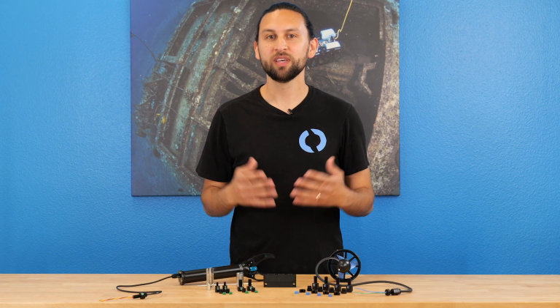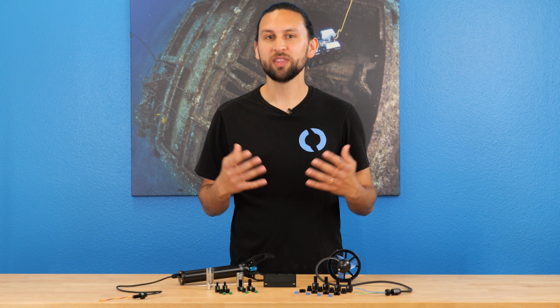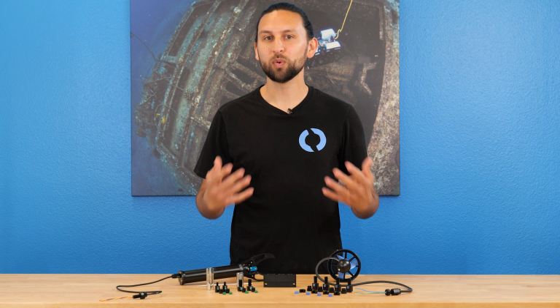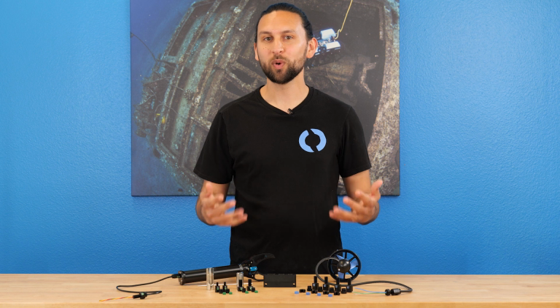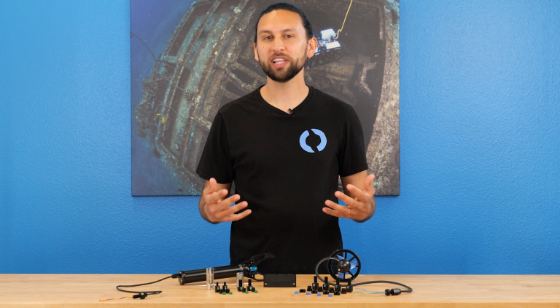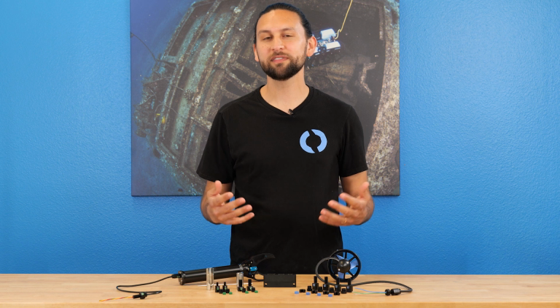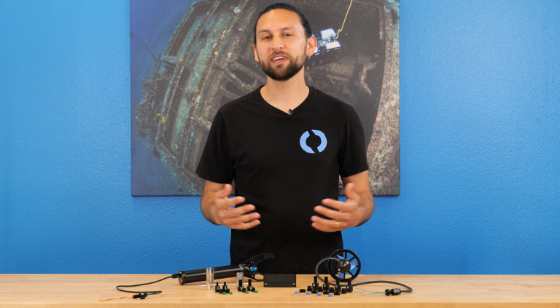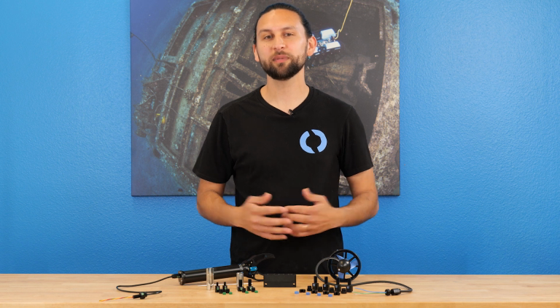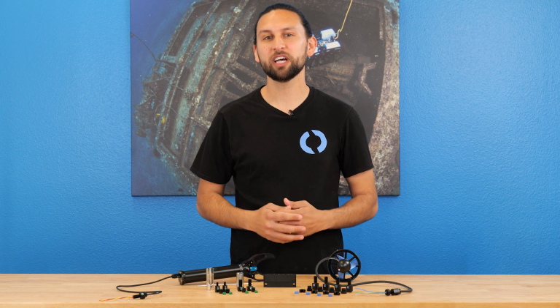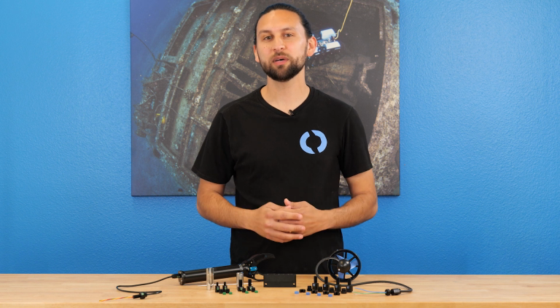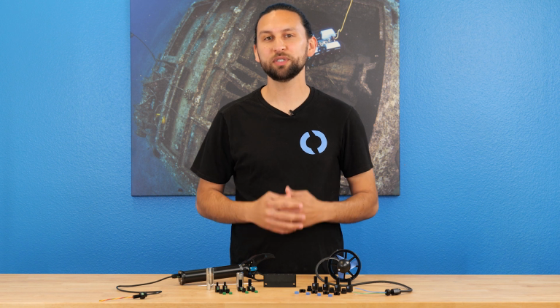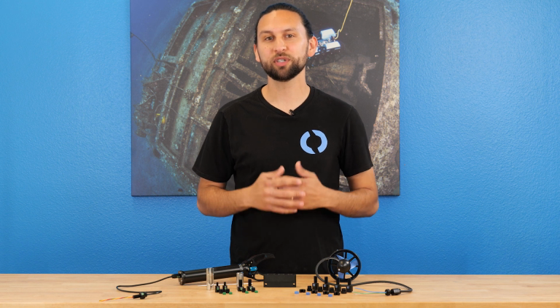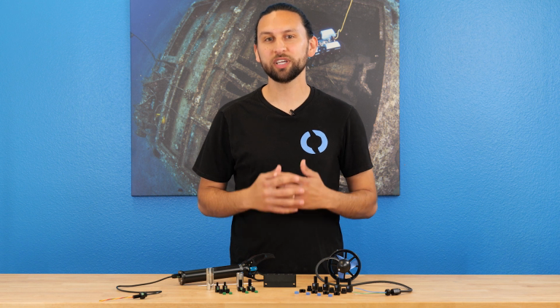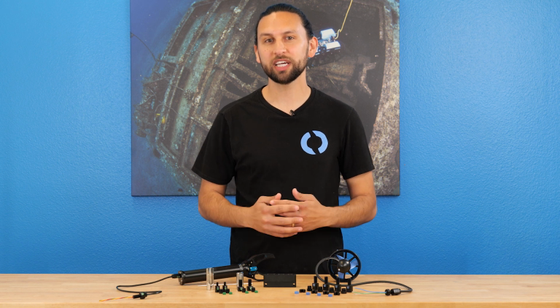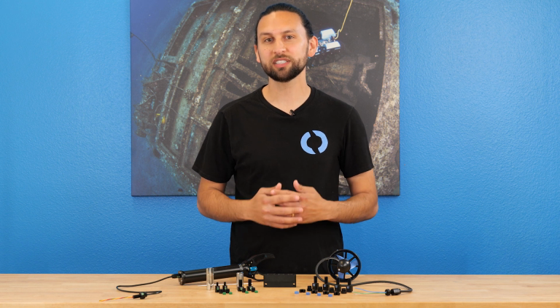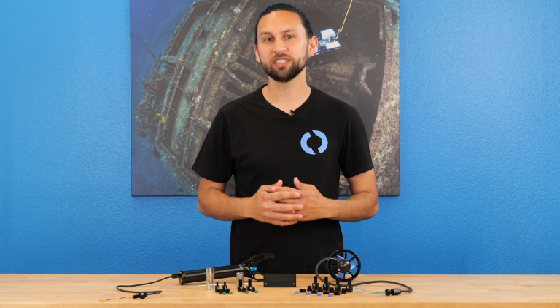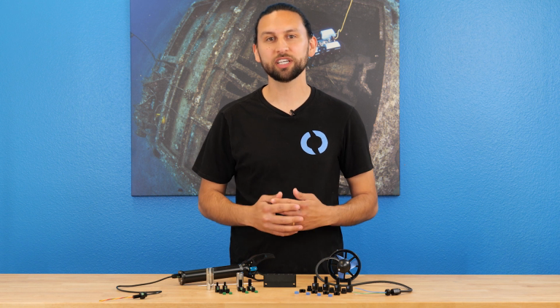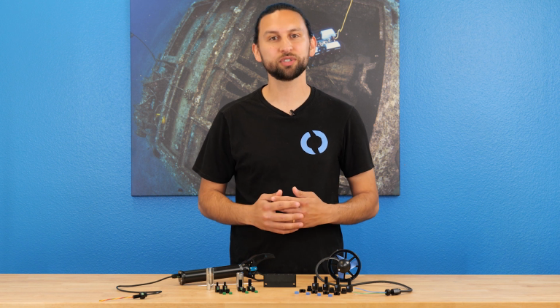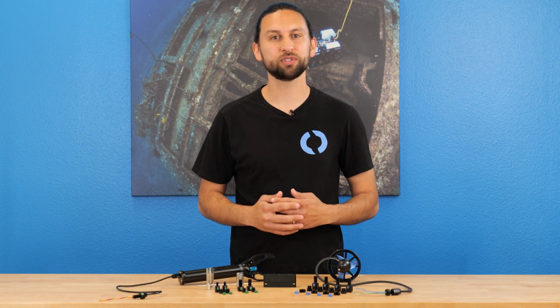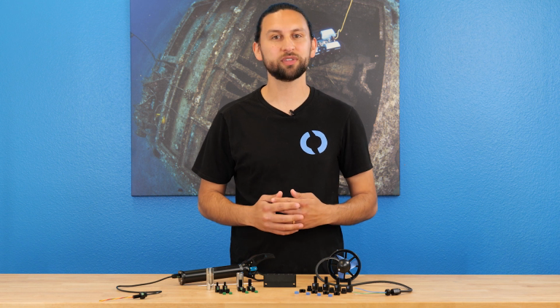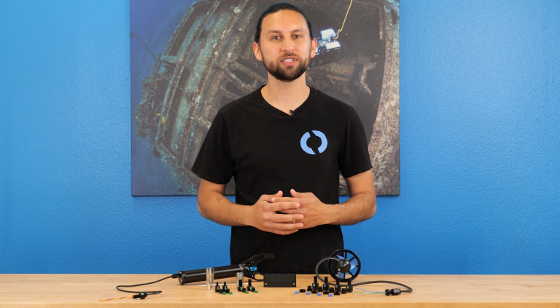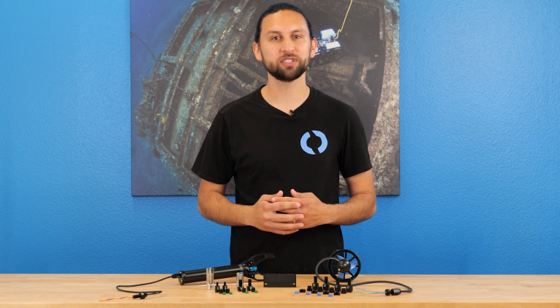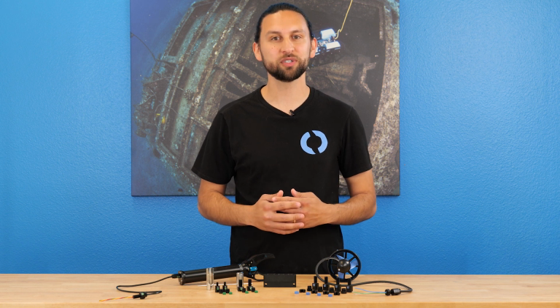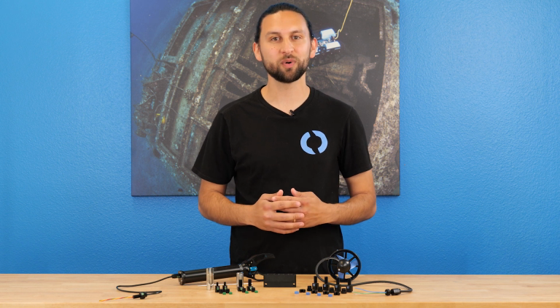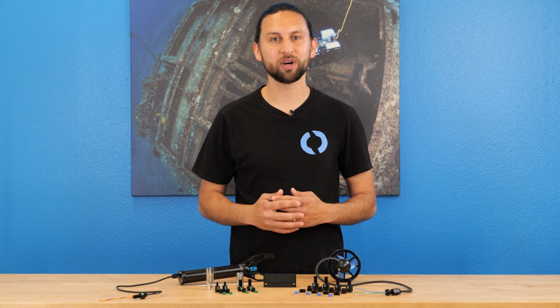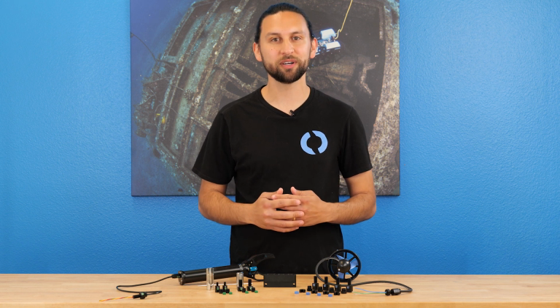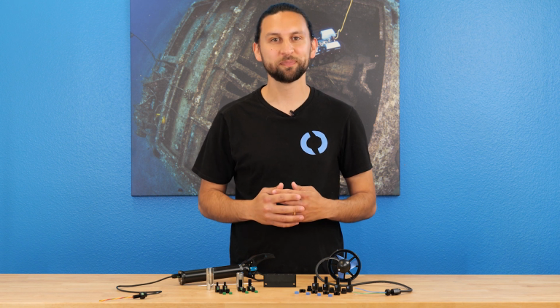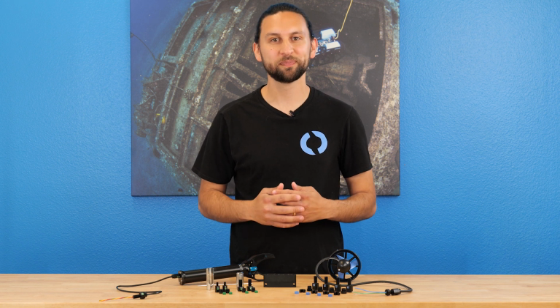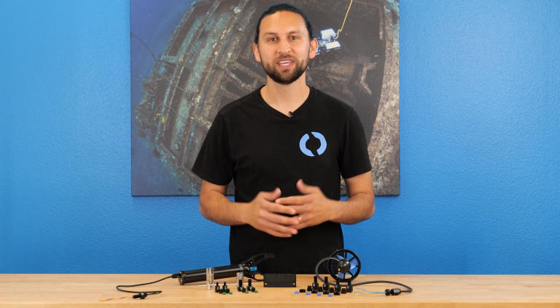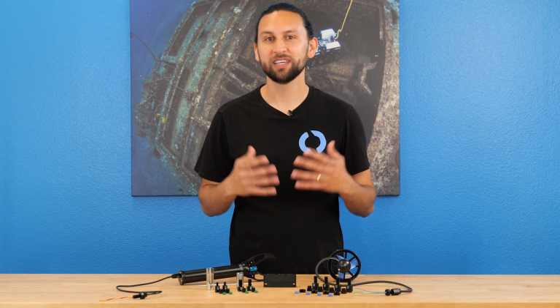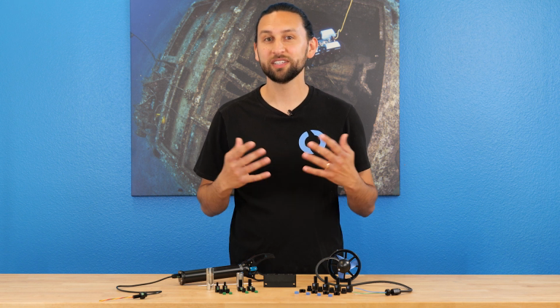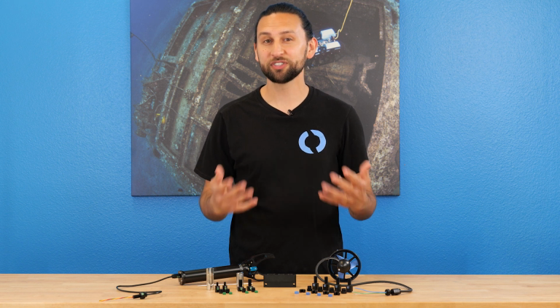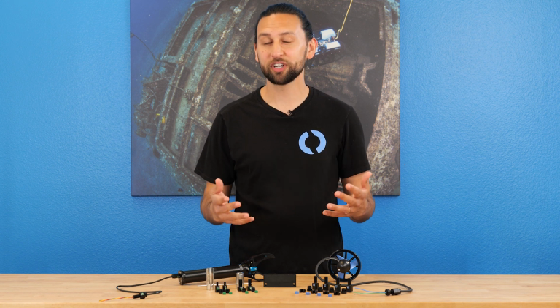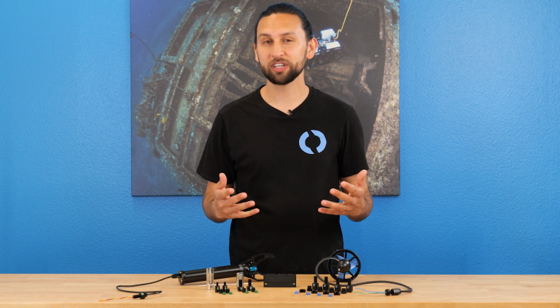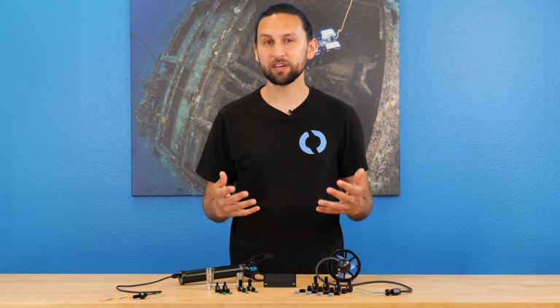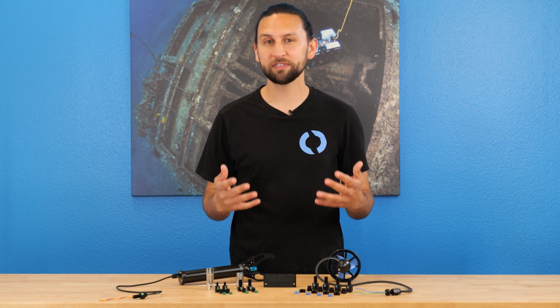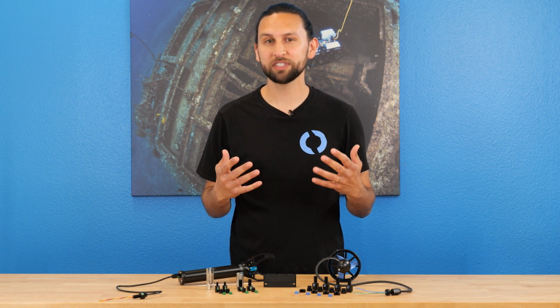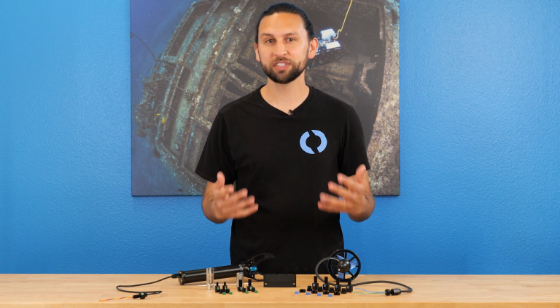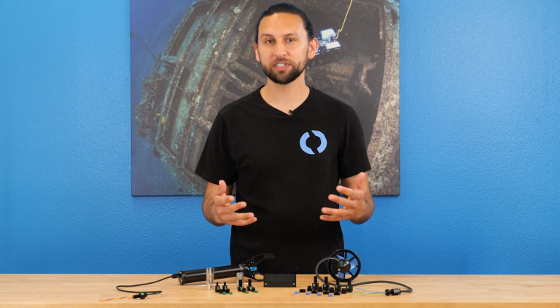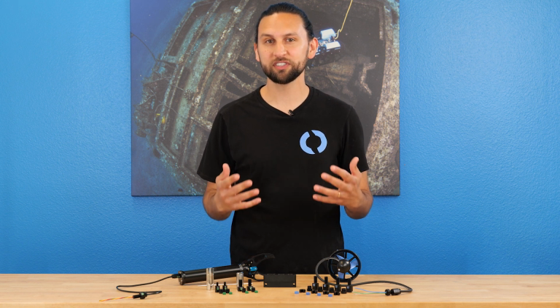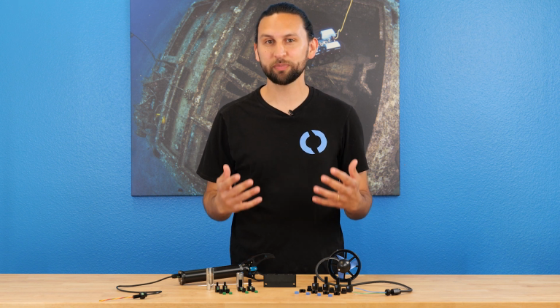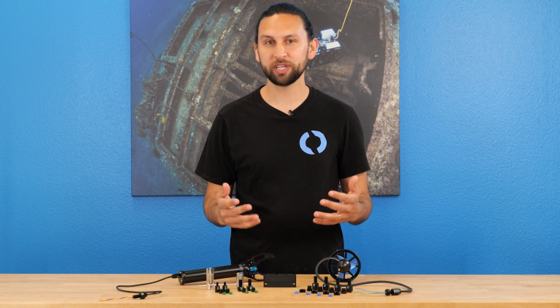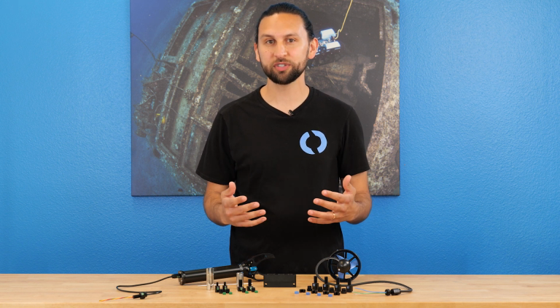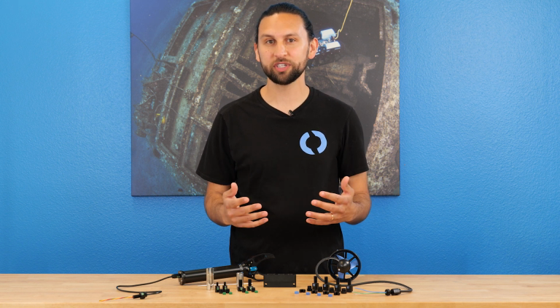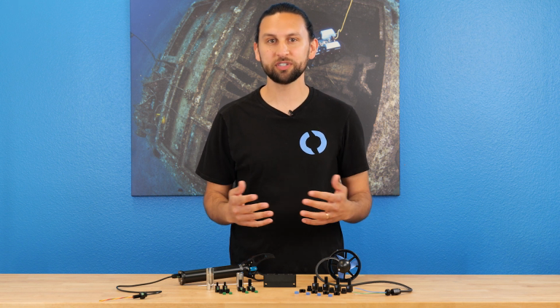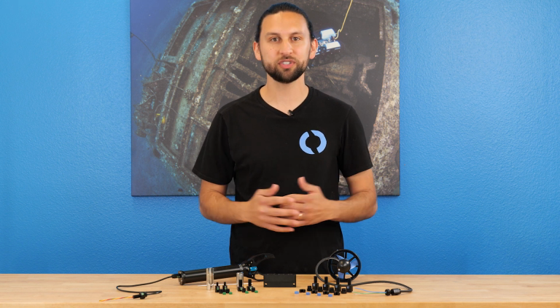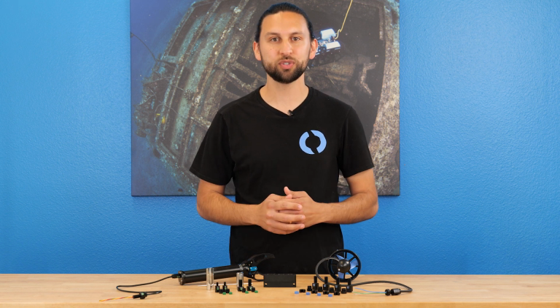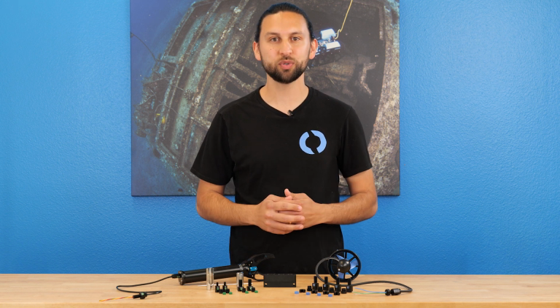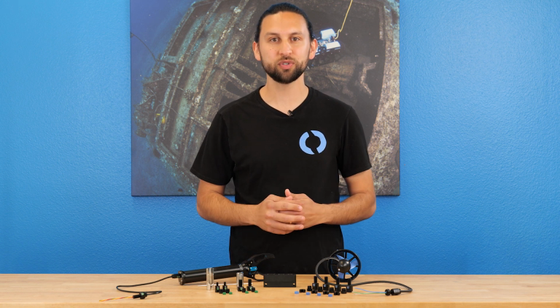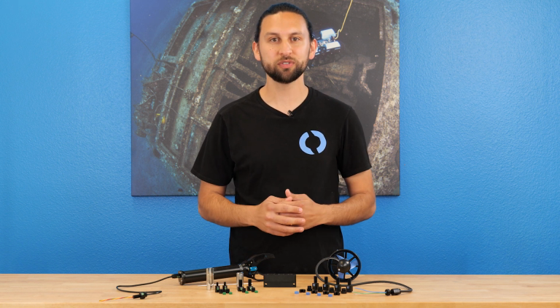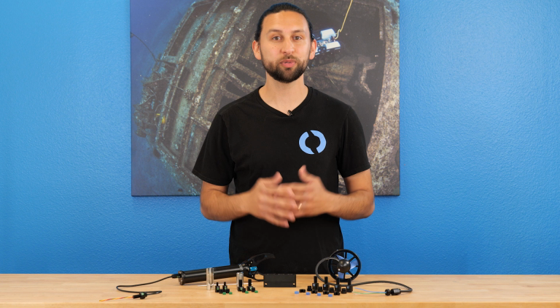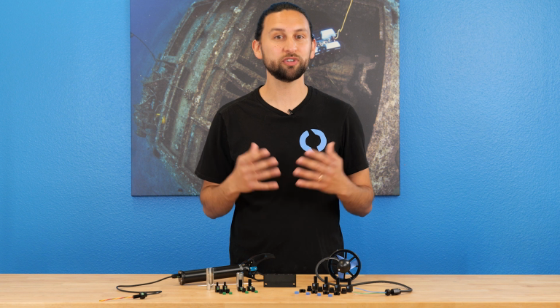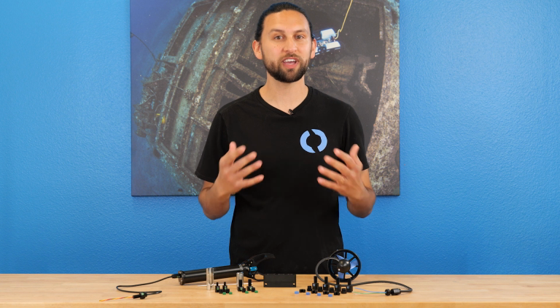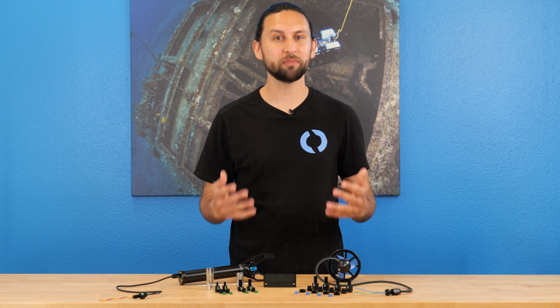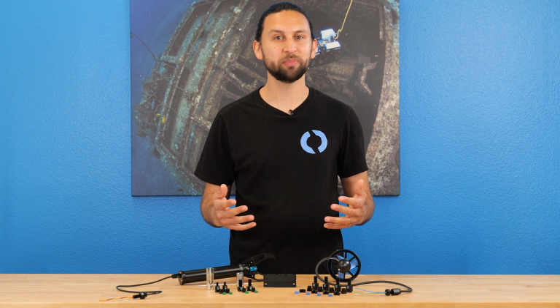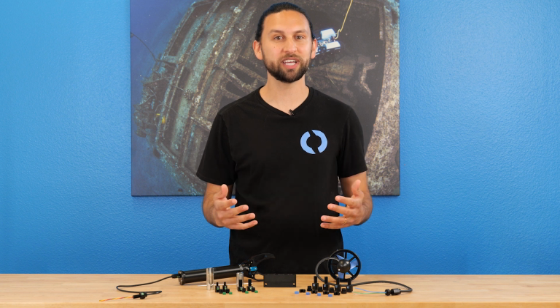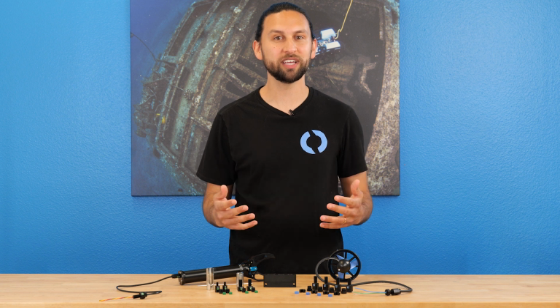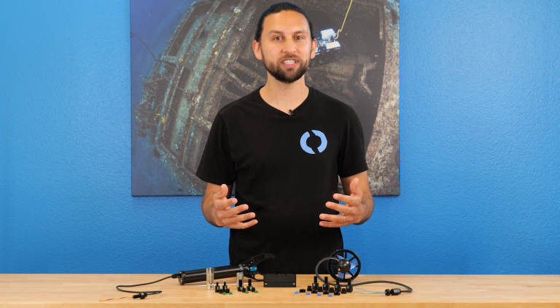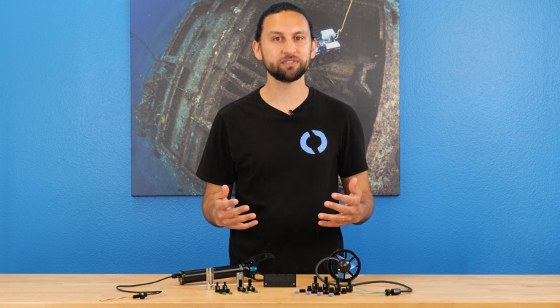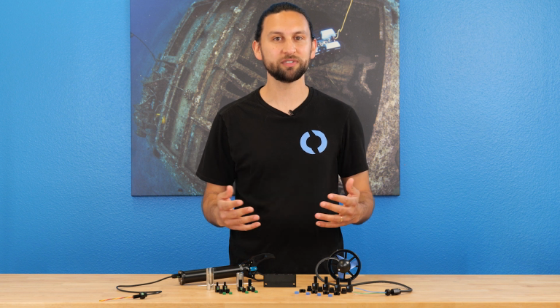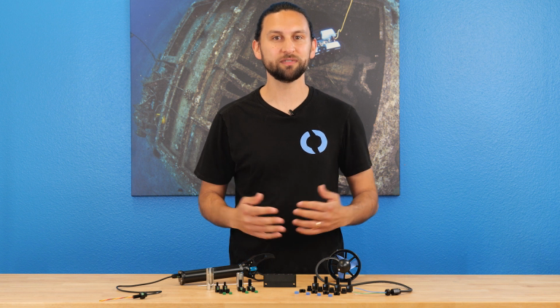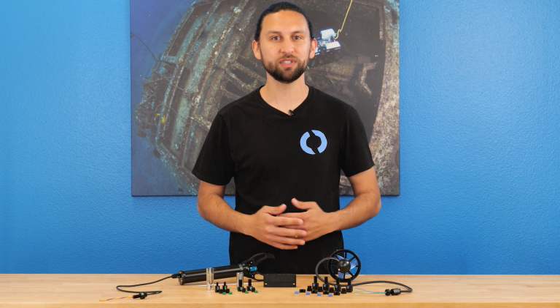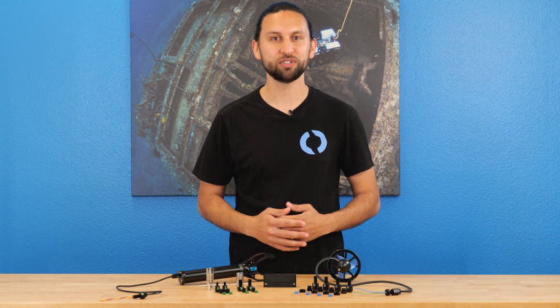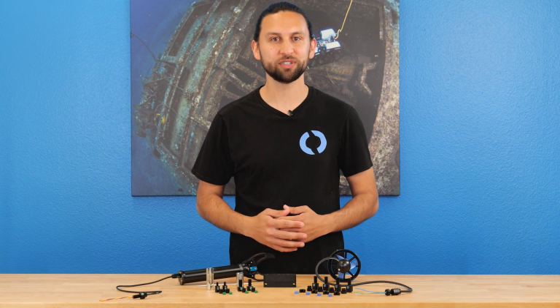The WetLink family helps you connect electrical things underwater. It's starting off as a series of penetrators and tools, but we've got big ideas for the future.